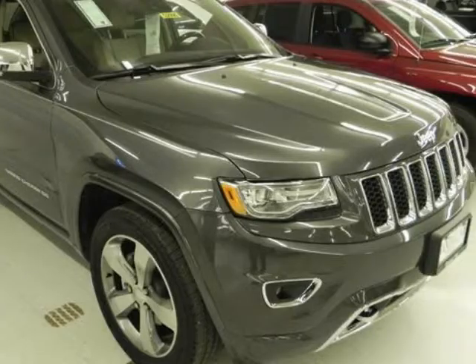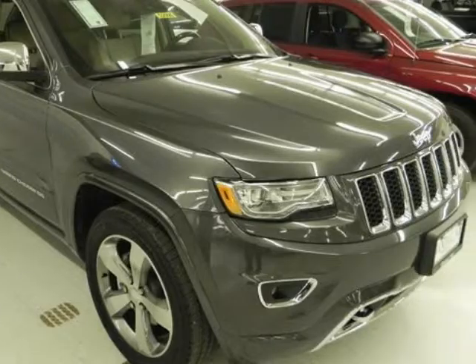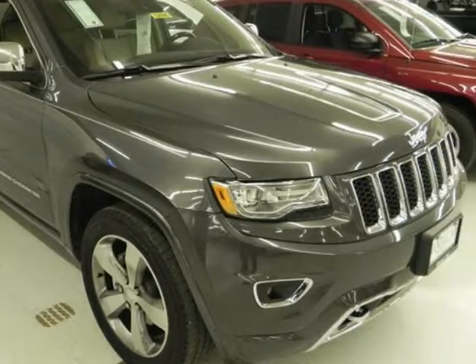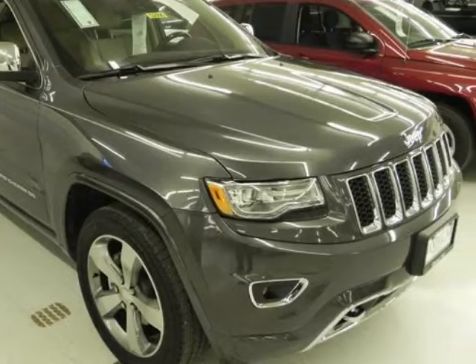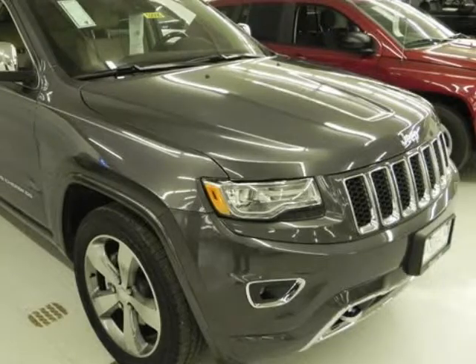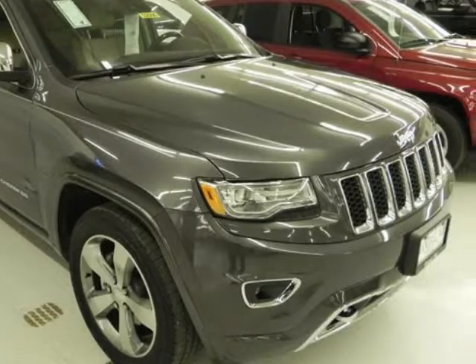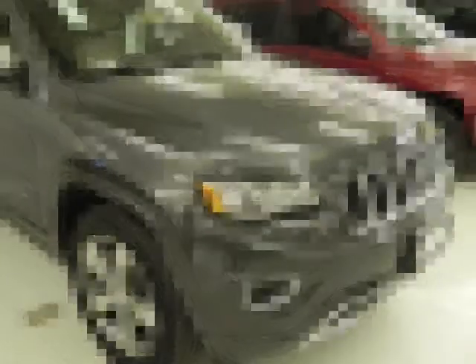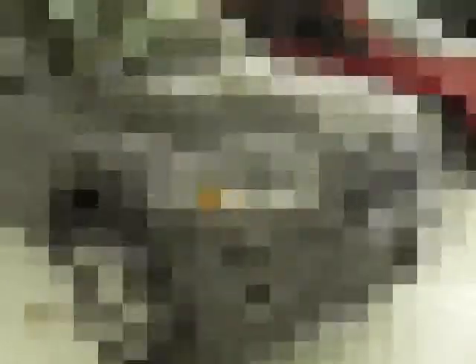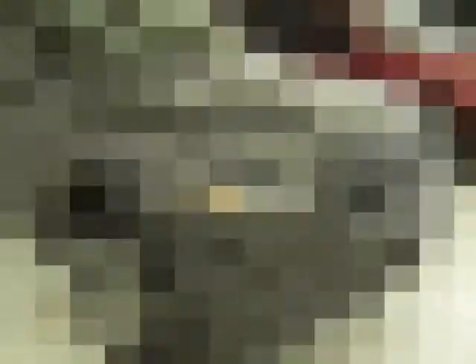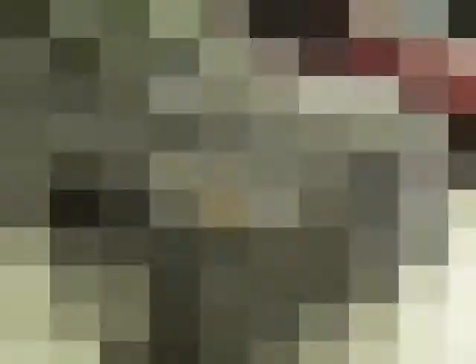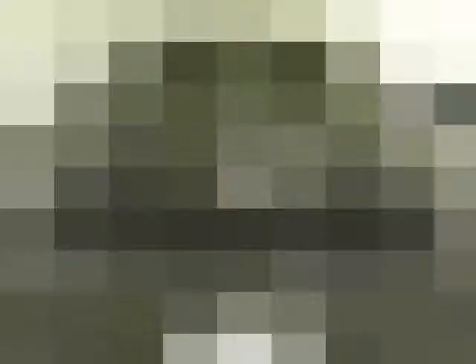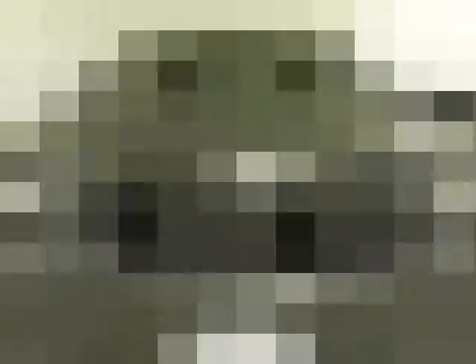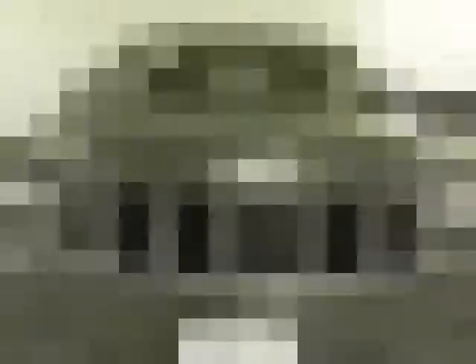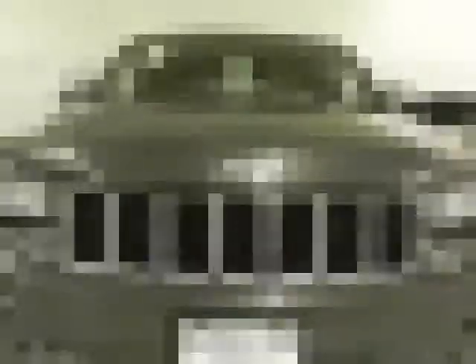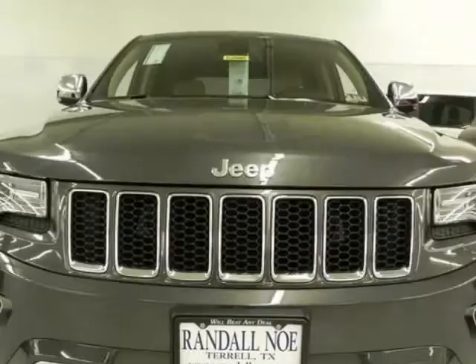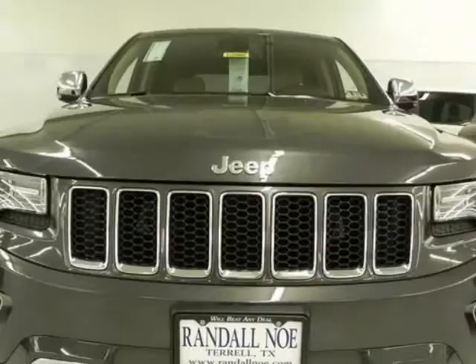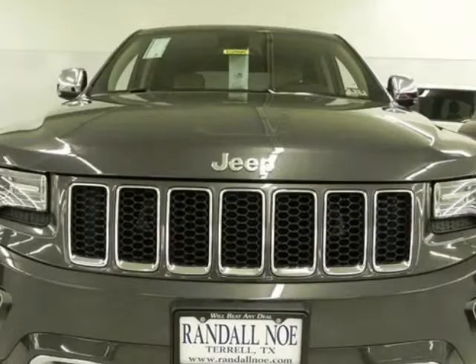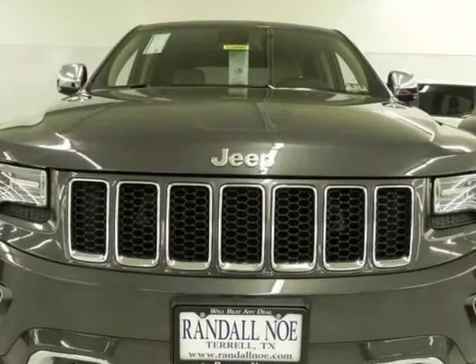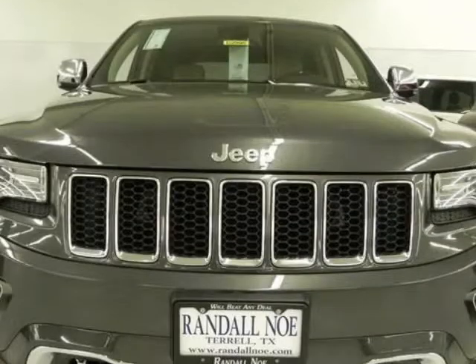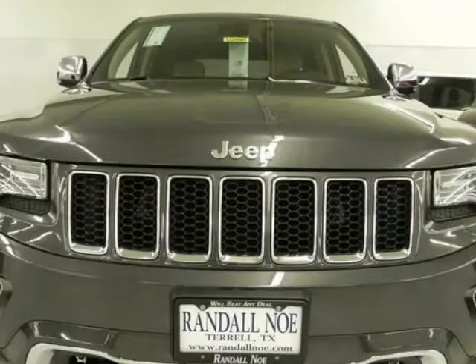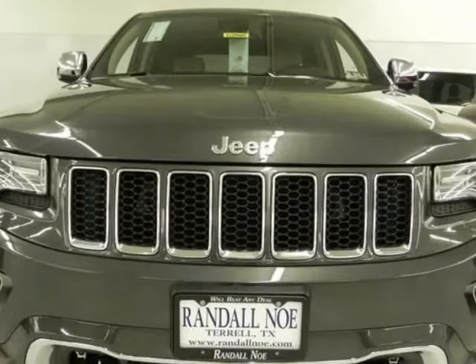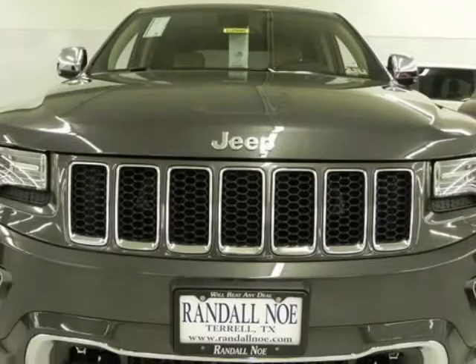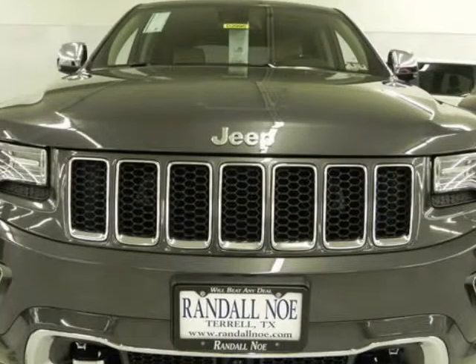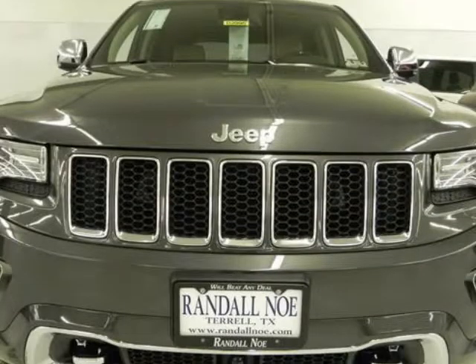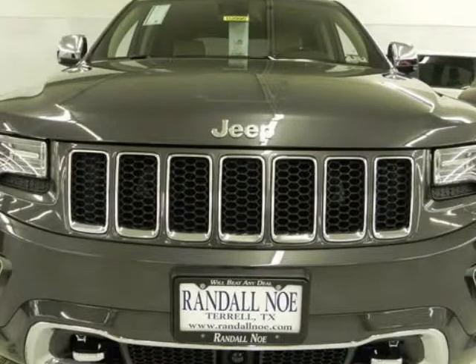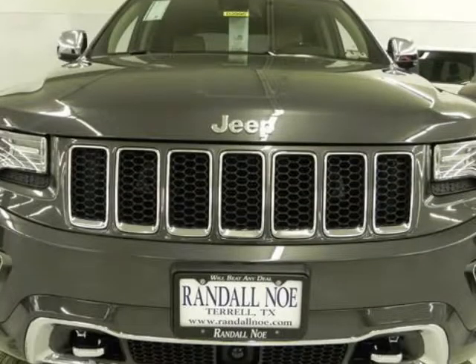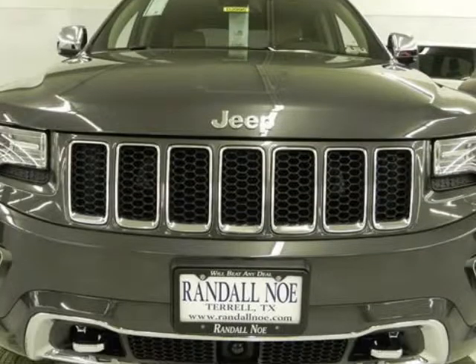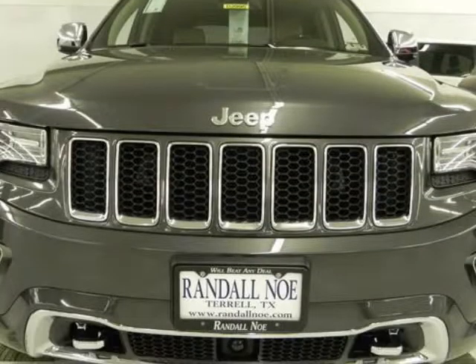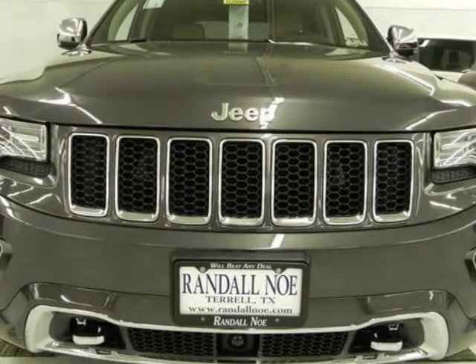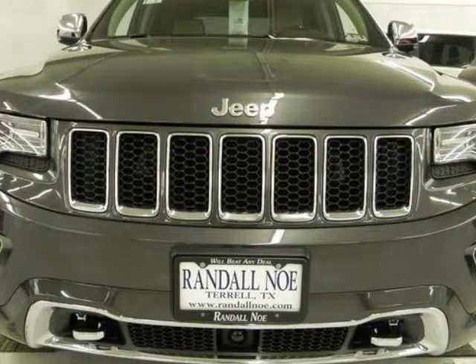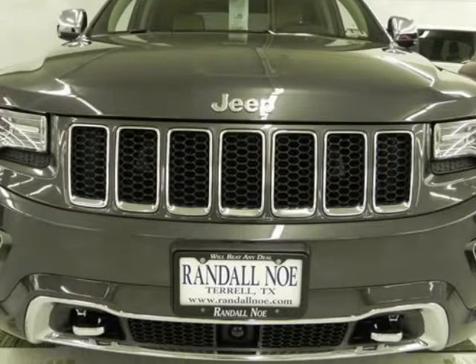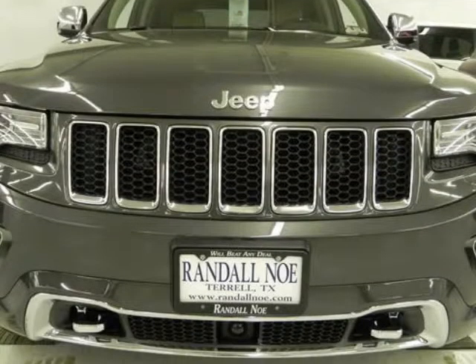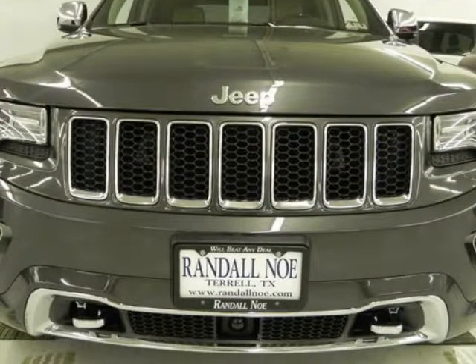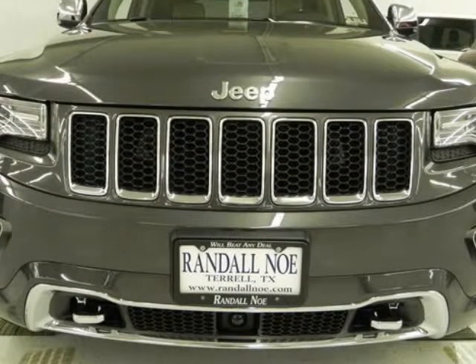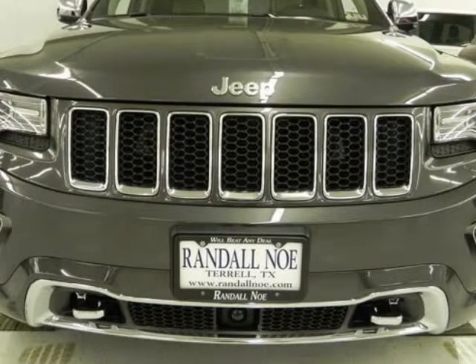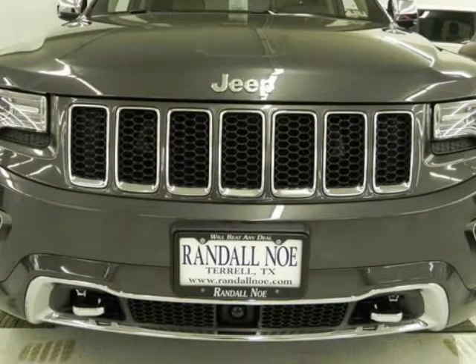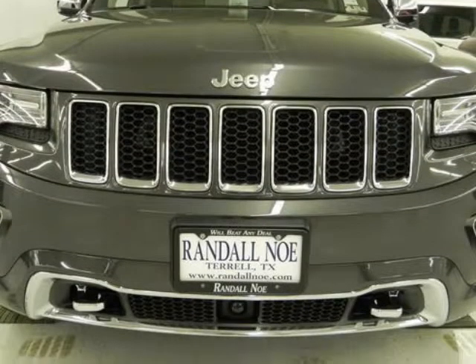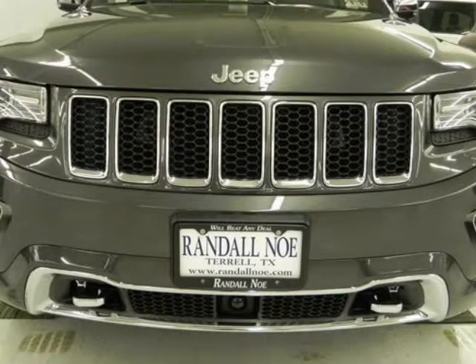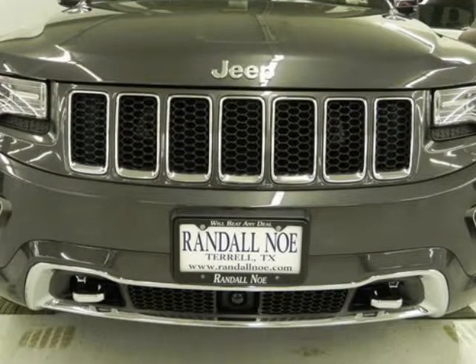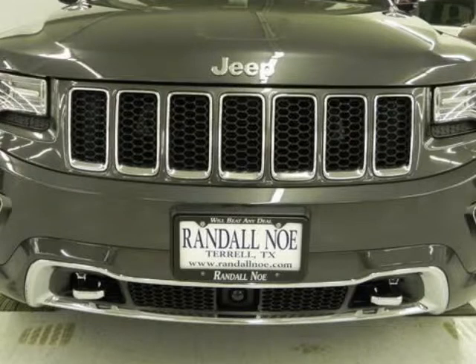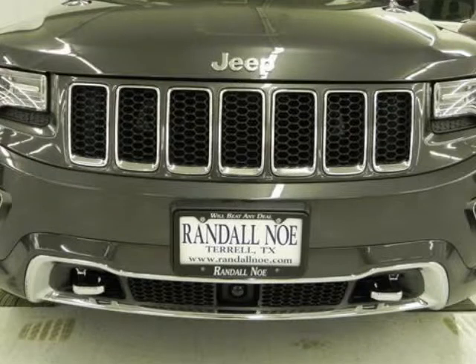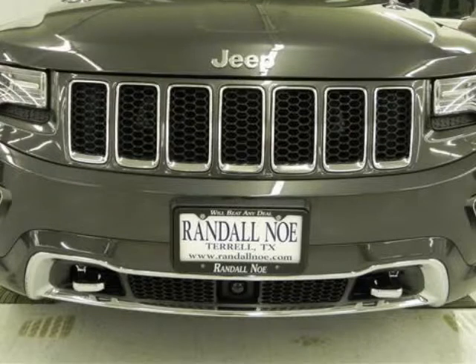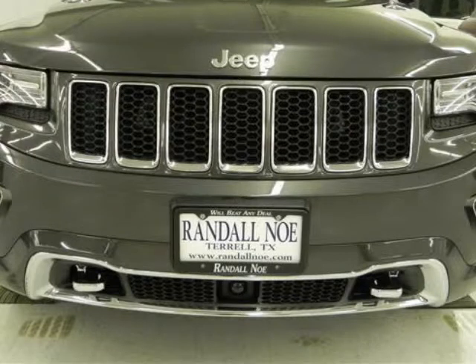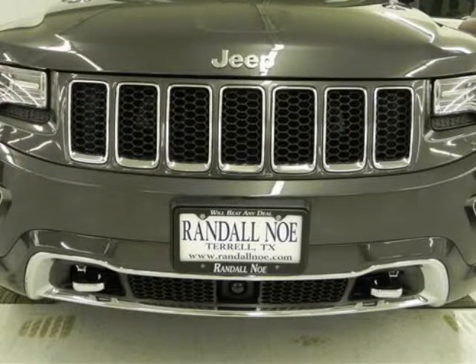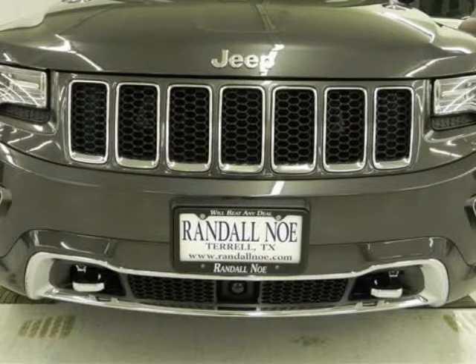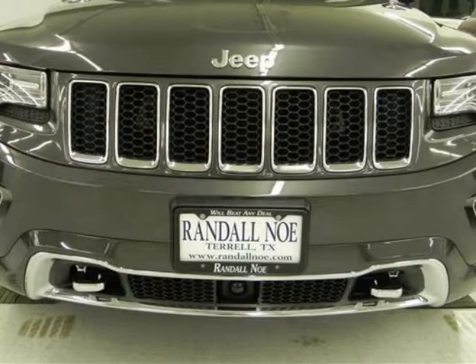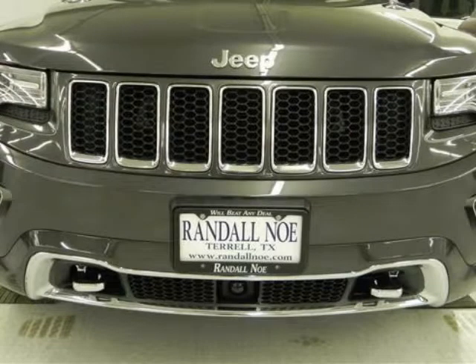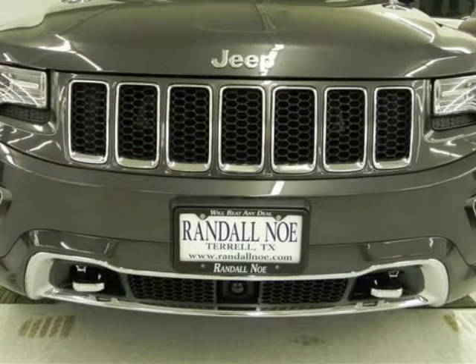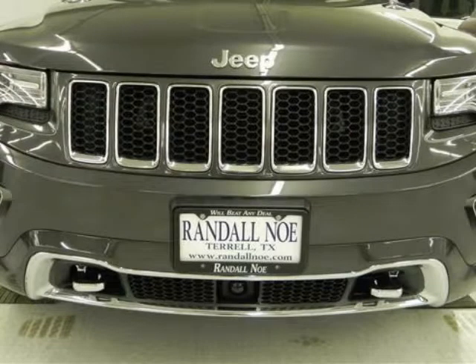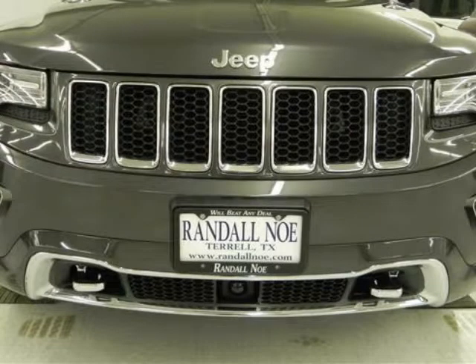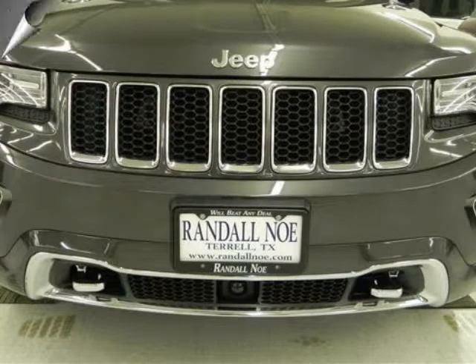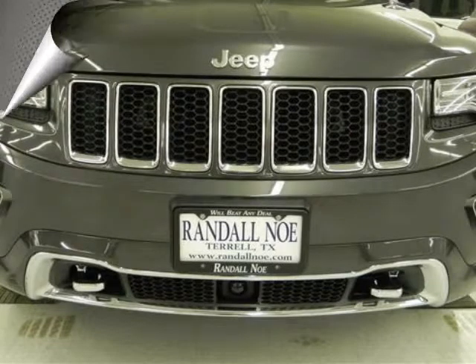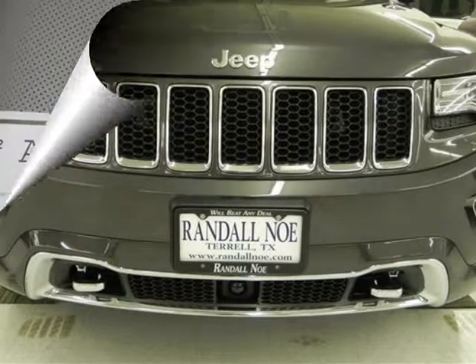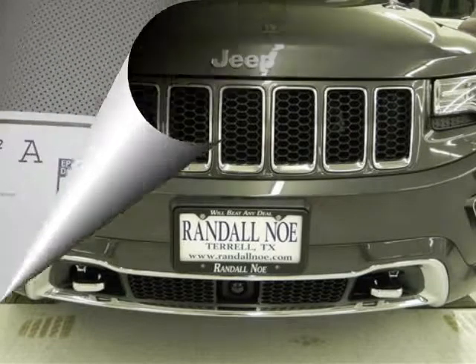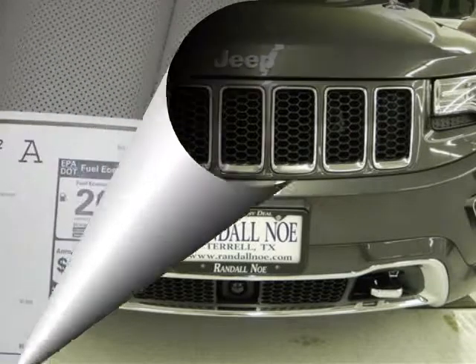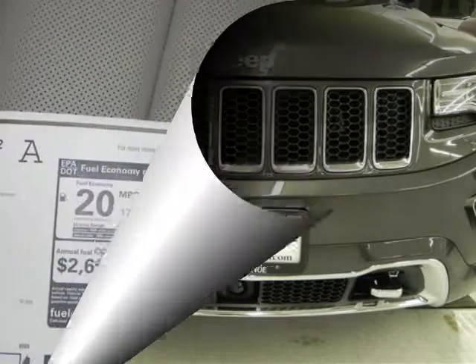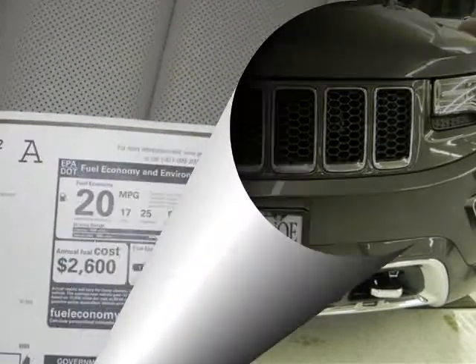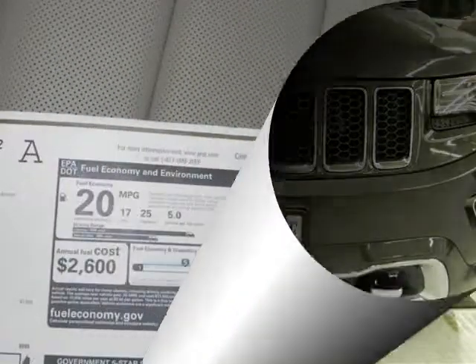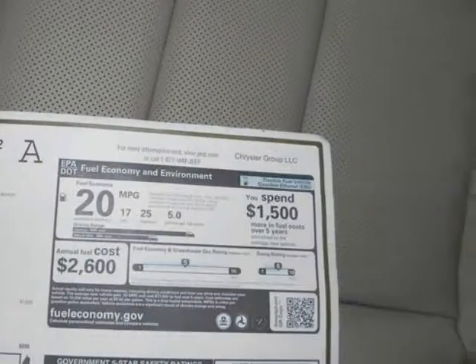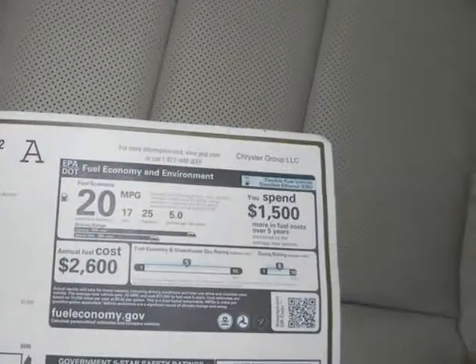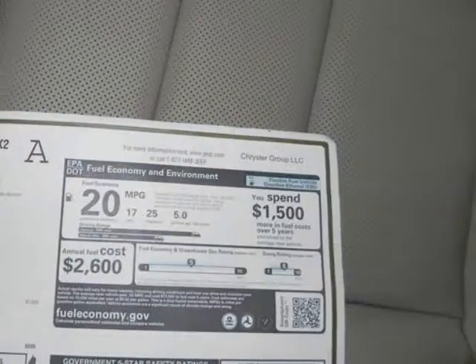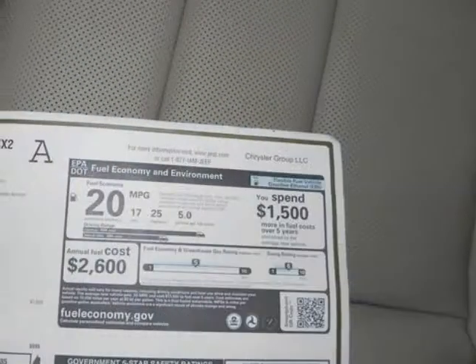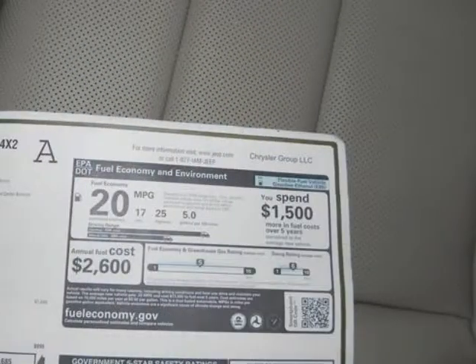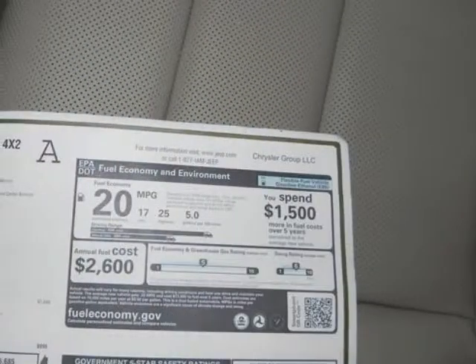Warranty information: purchase this Jeep with confidence knowing it is backed with a 36-month slash 36,000 mile warranty.